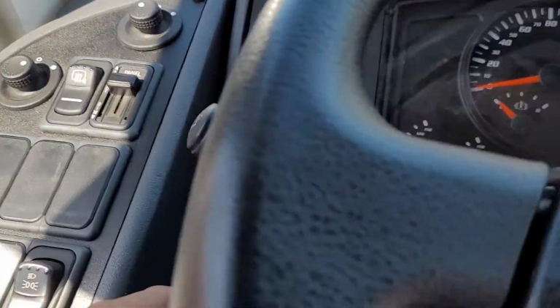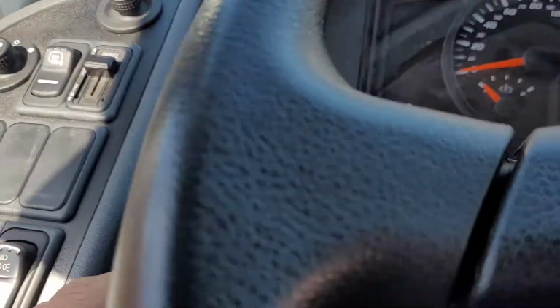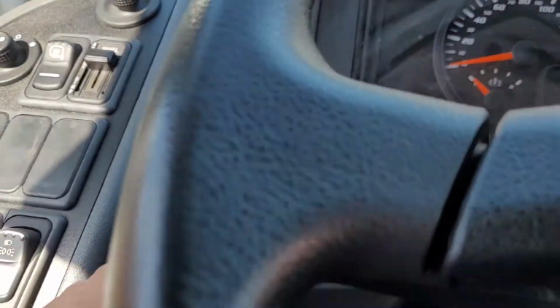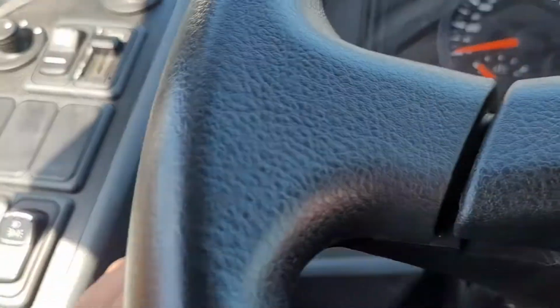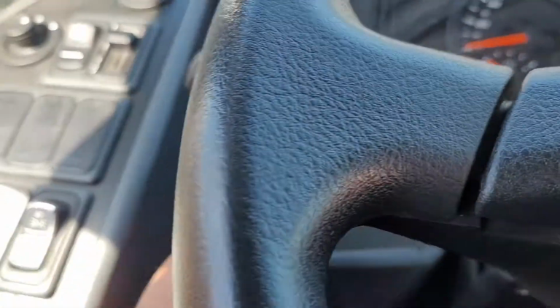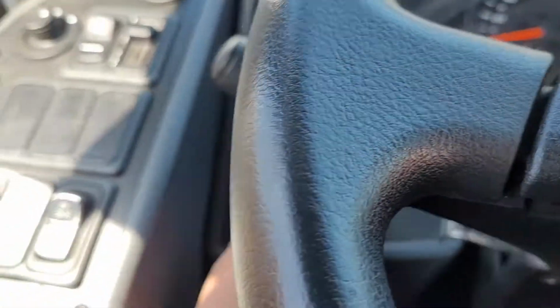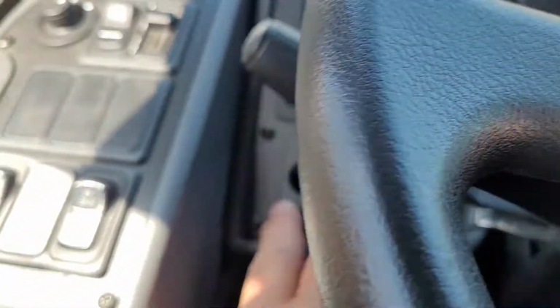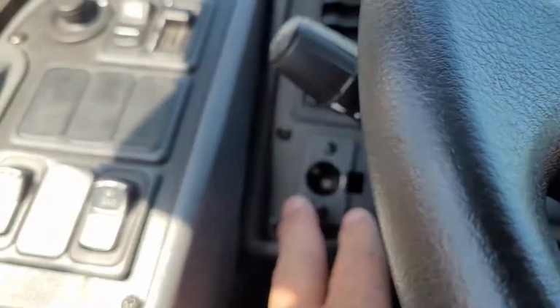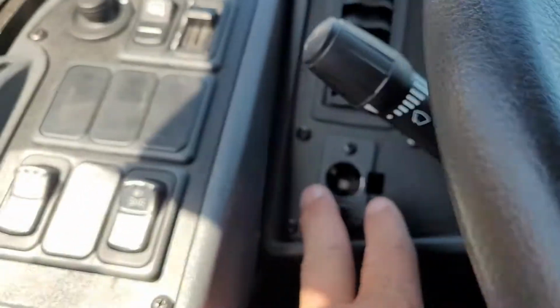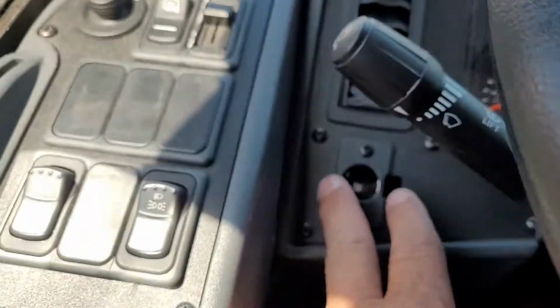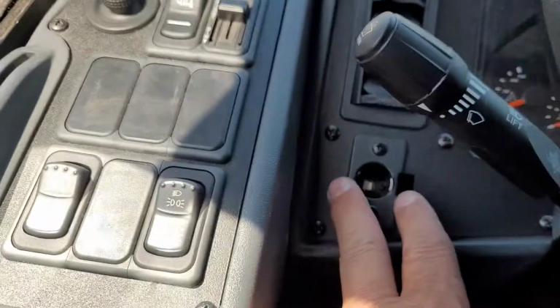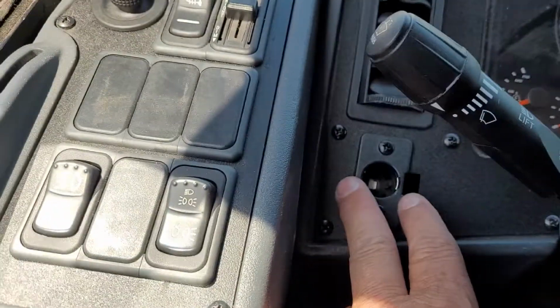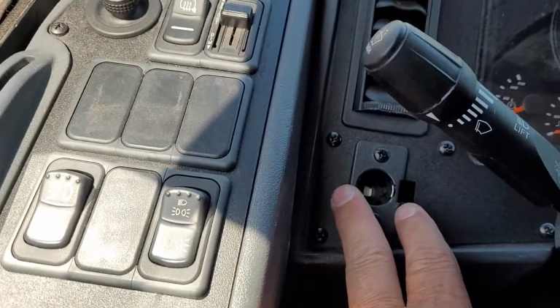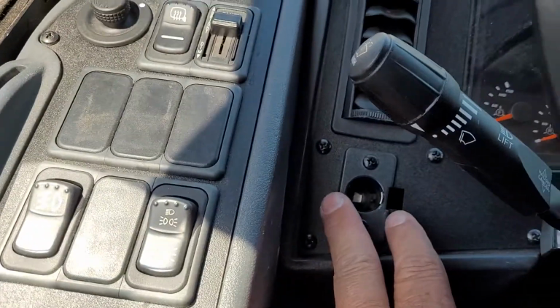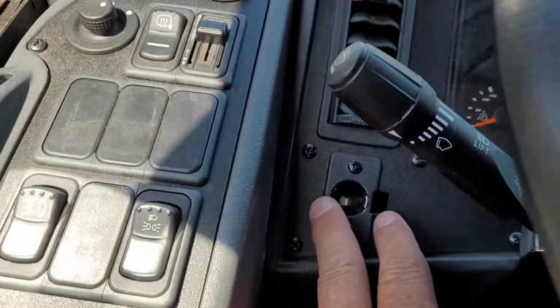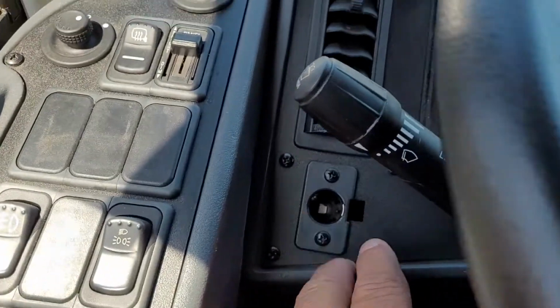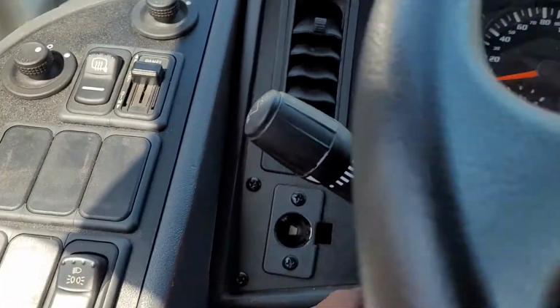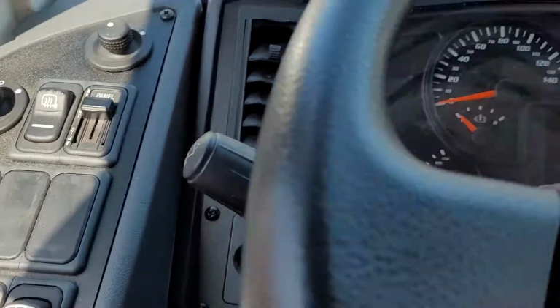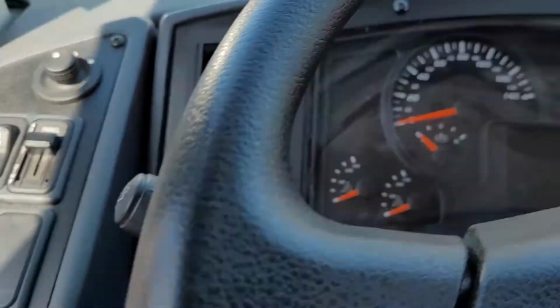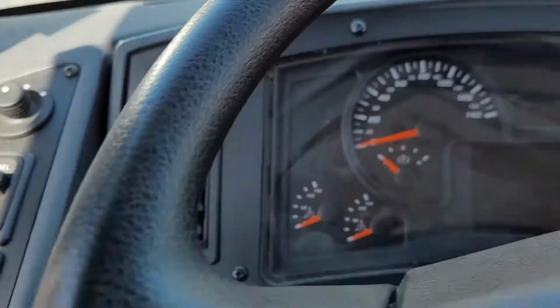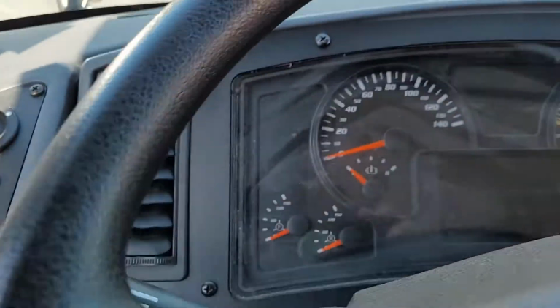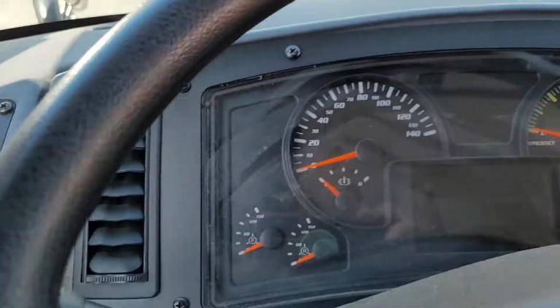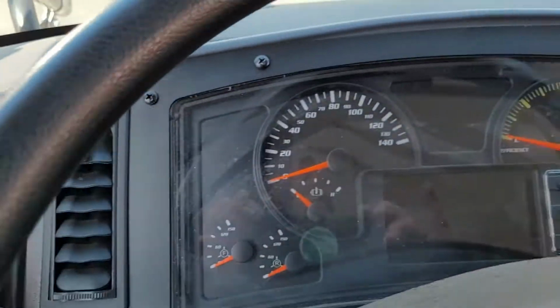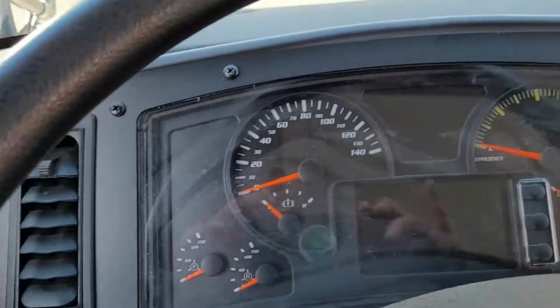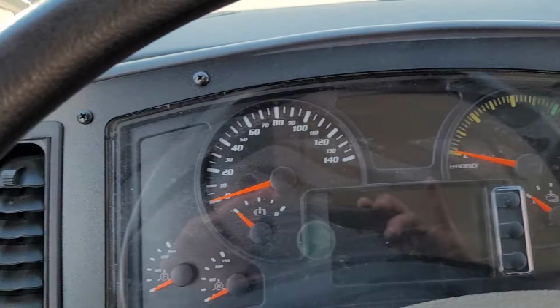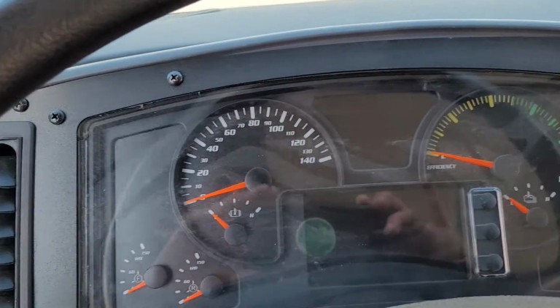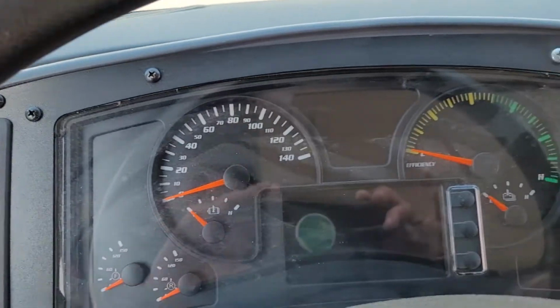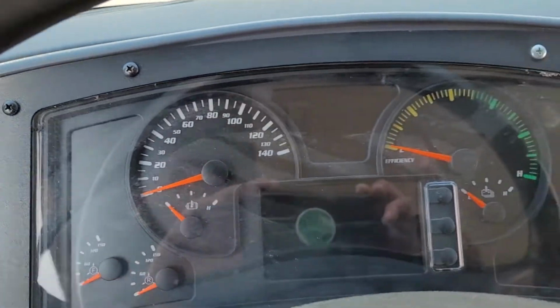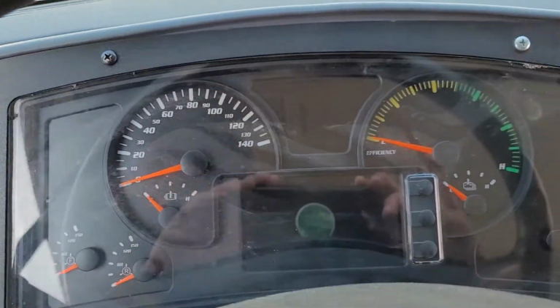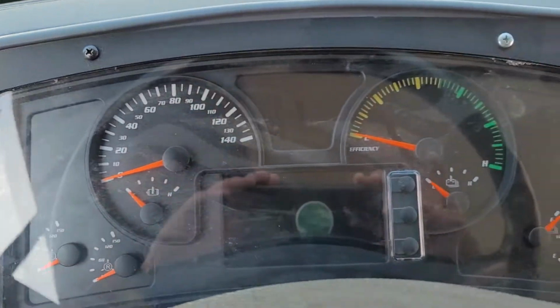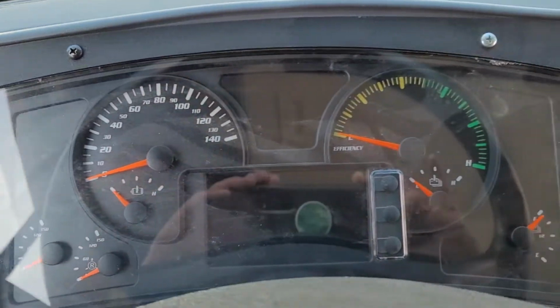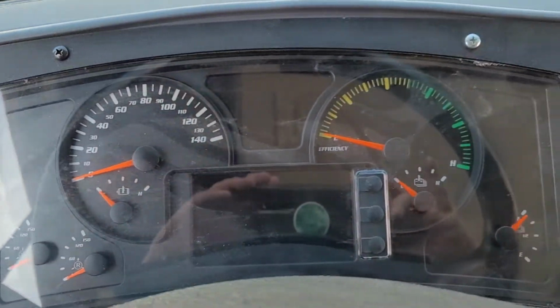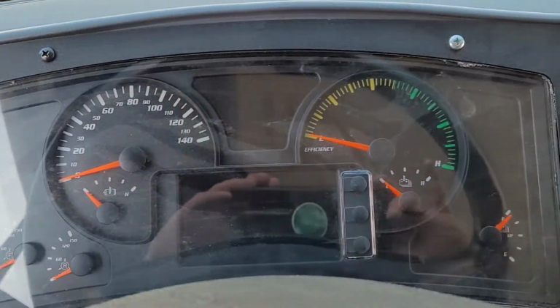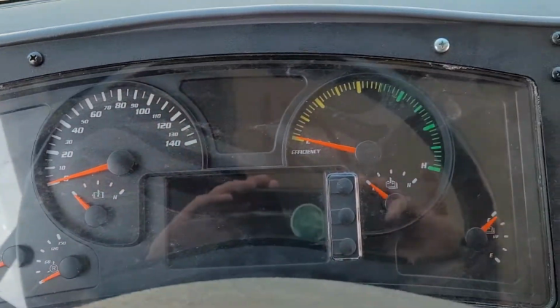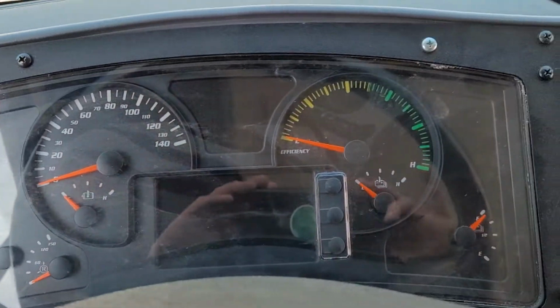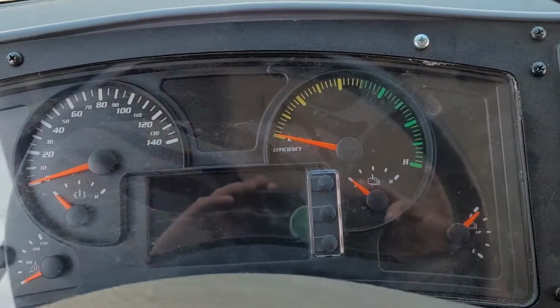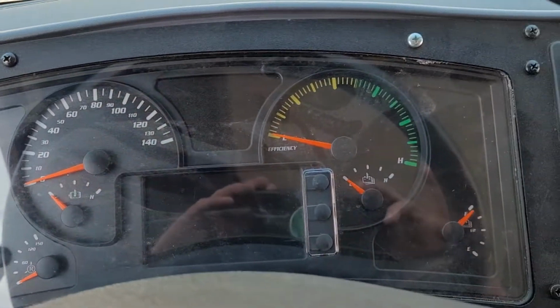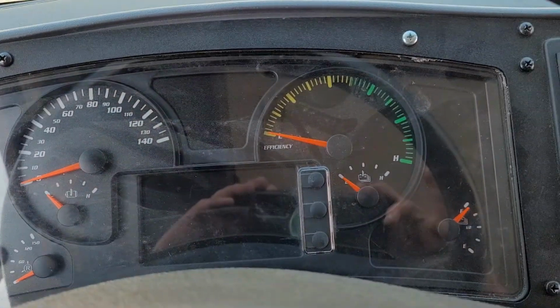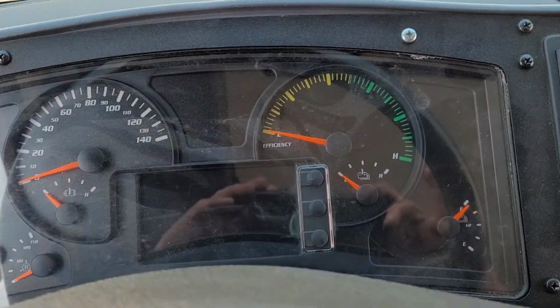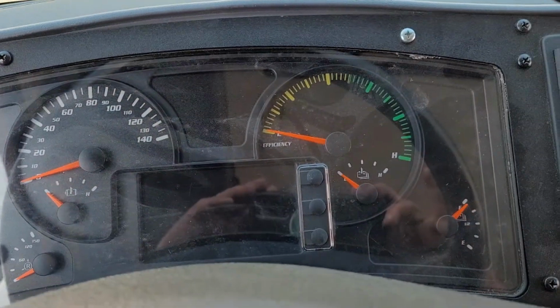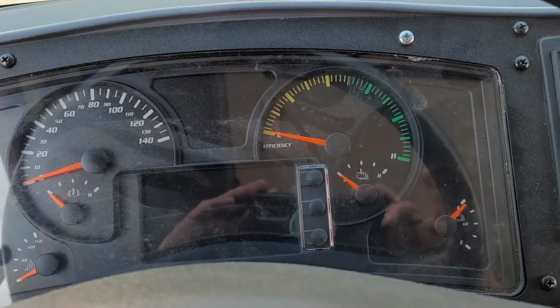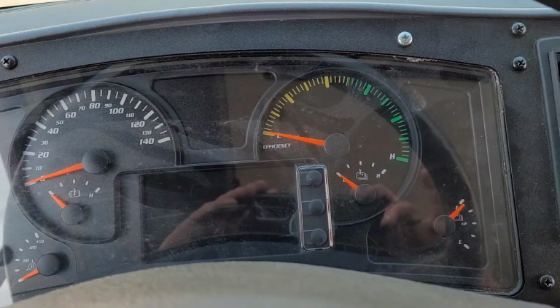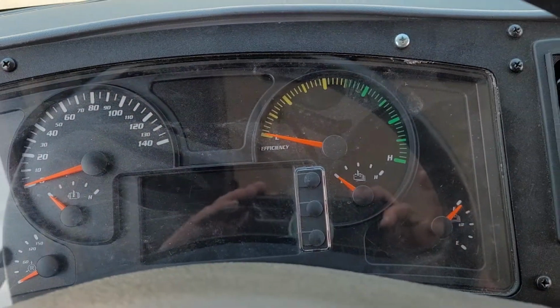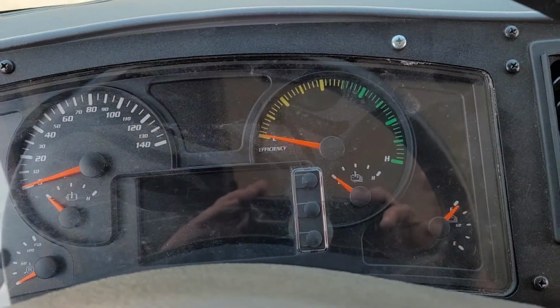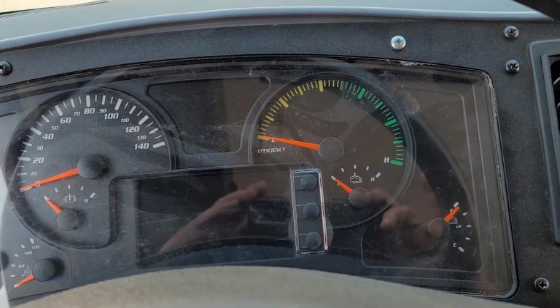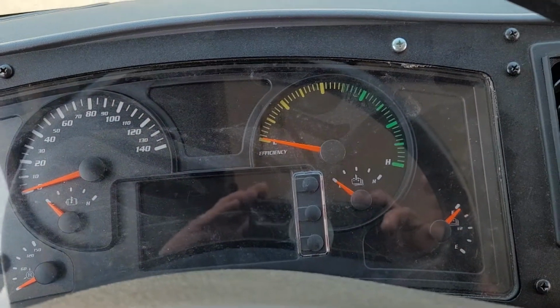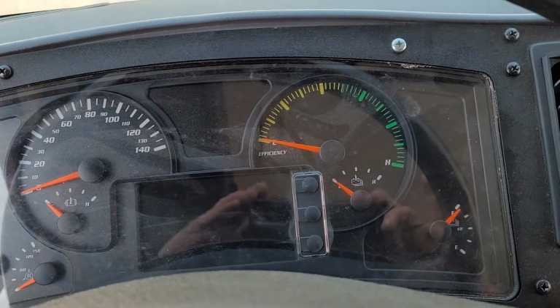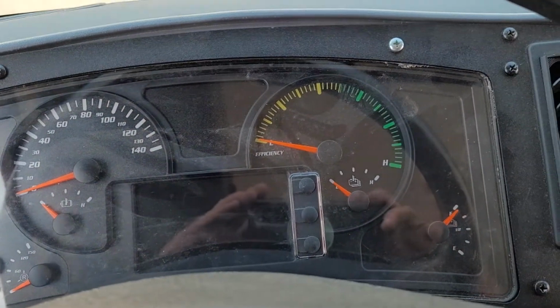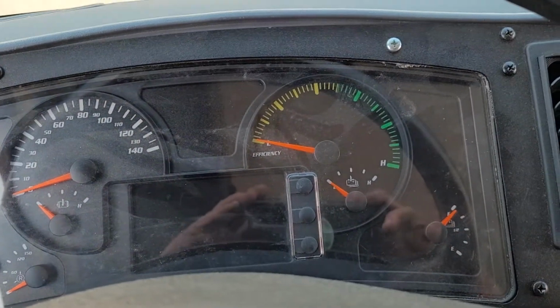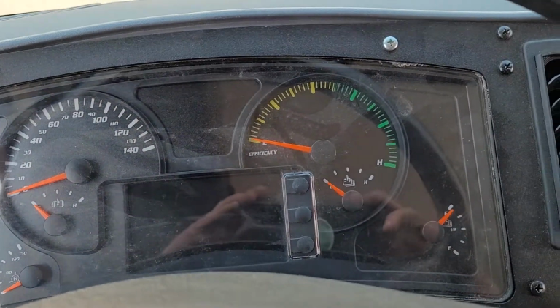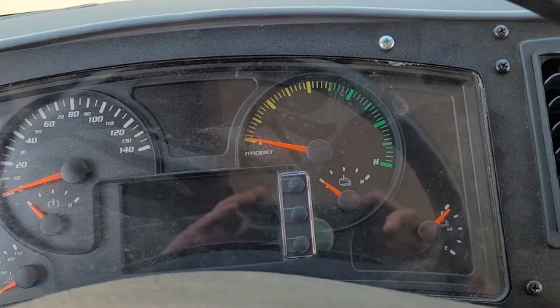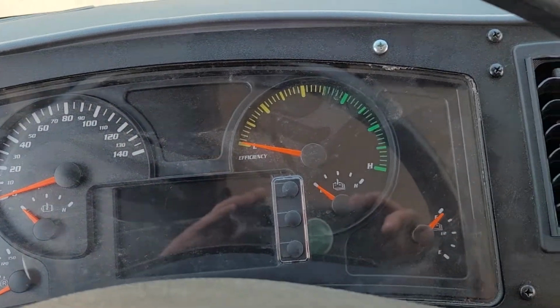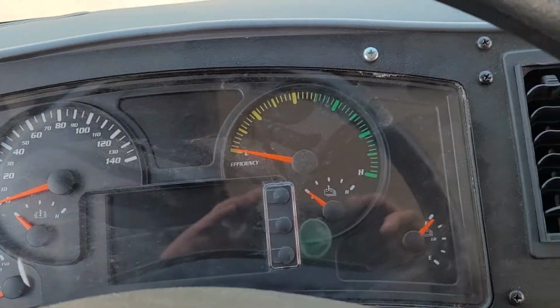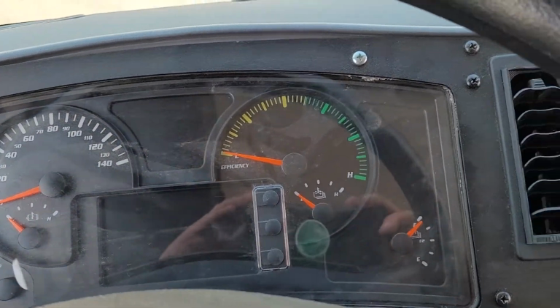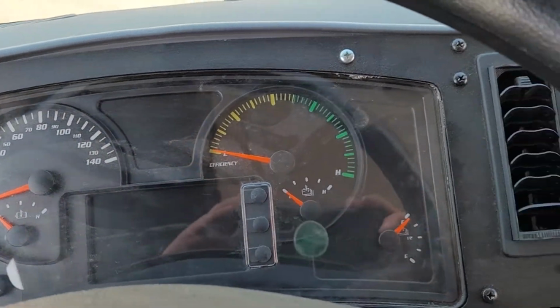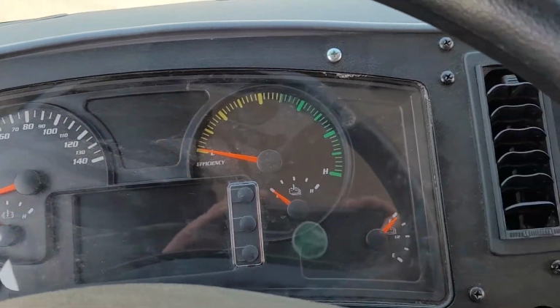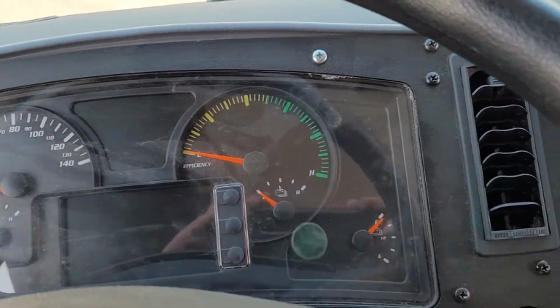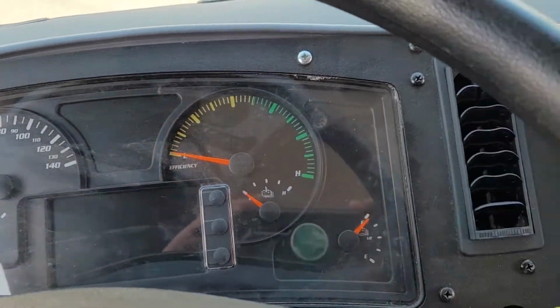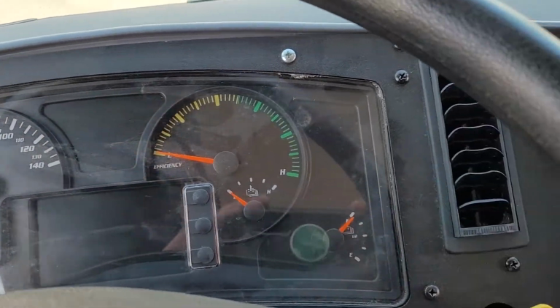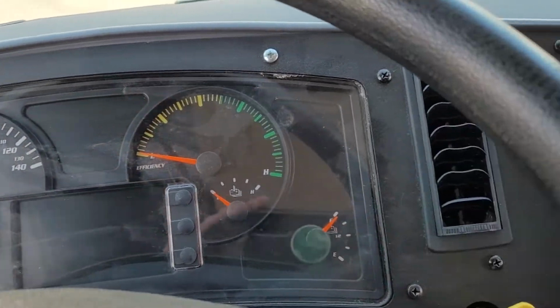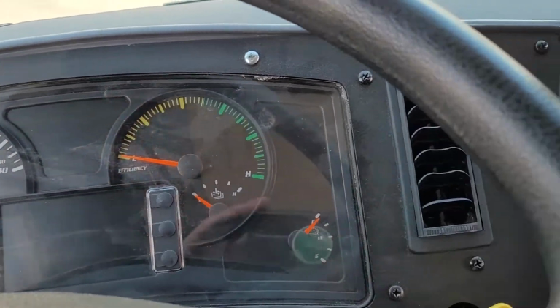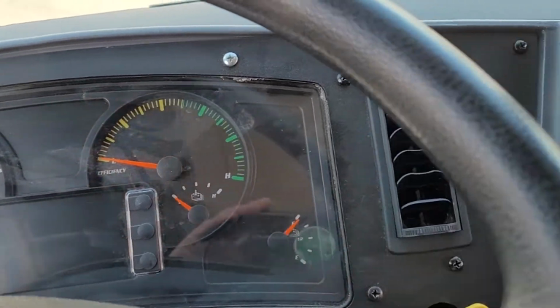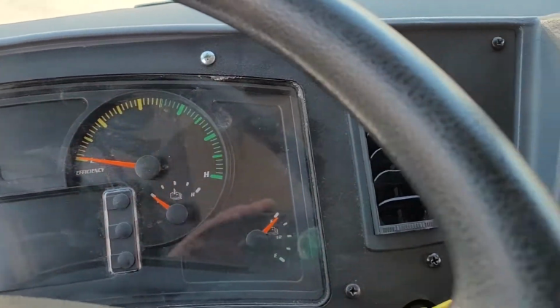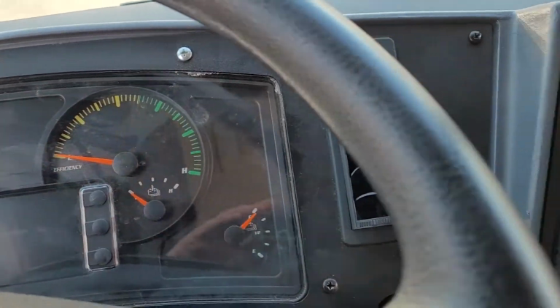You have a power port here, and standard gauges — it doesn't light up unless it's running. I'm not going to do that today.